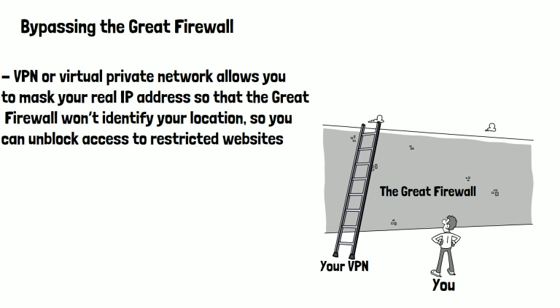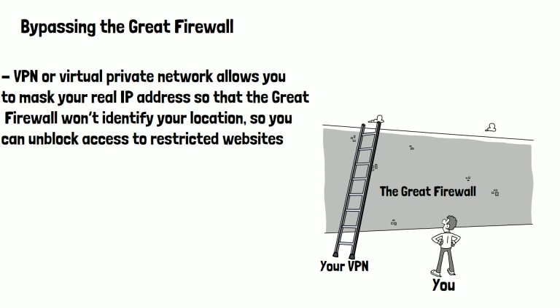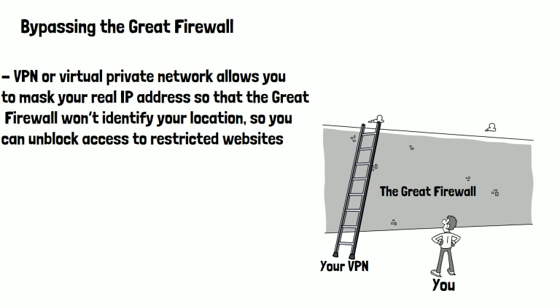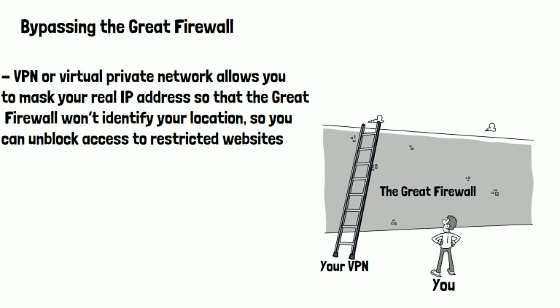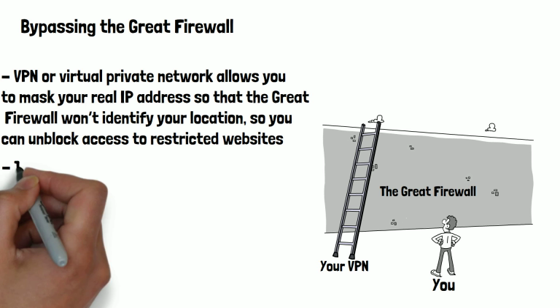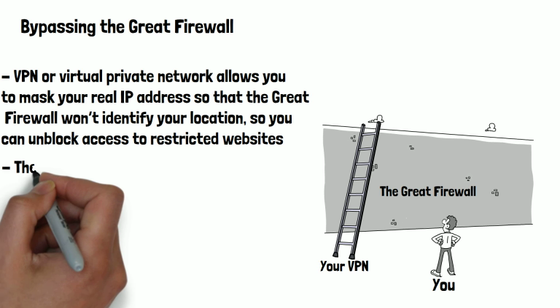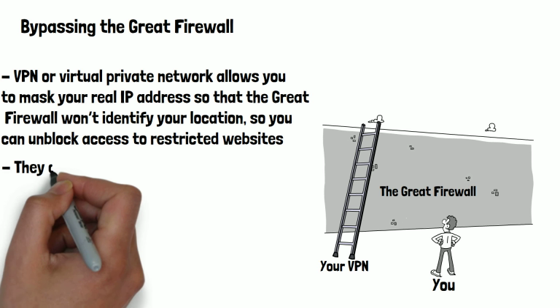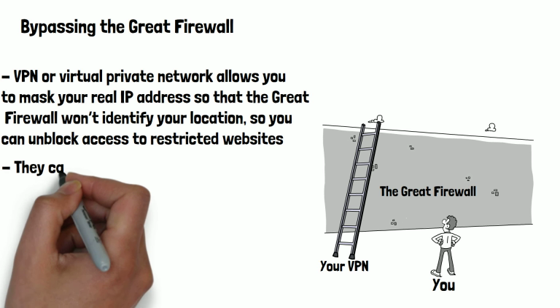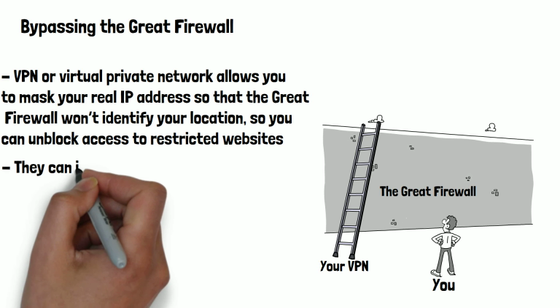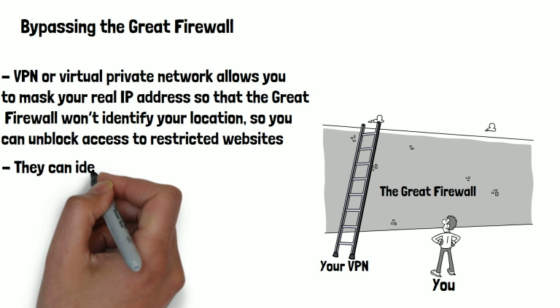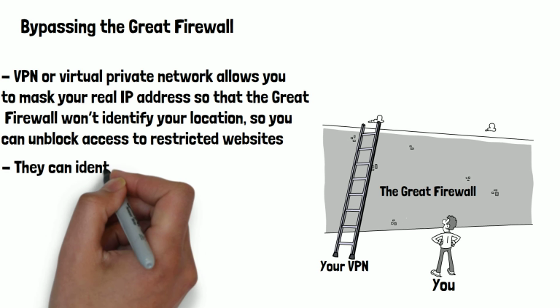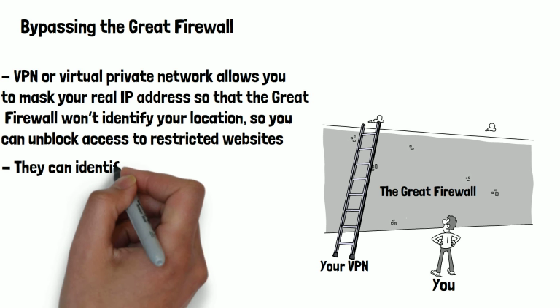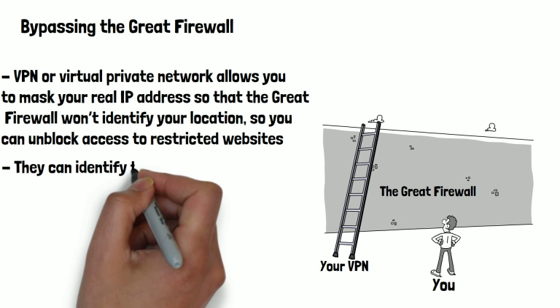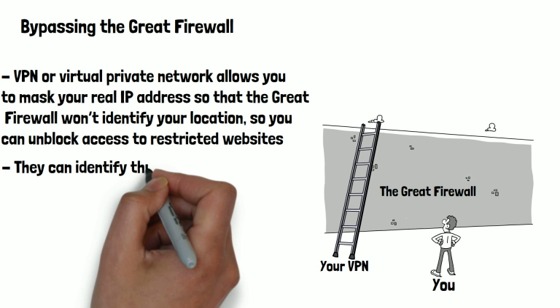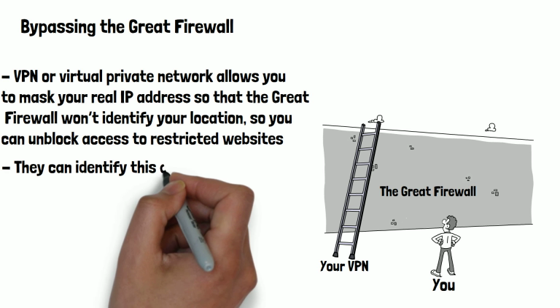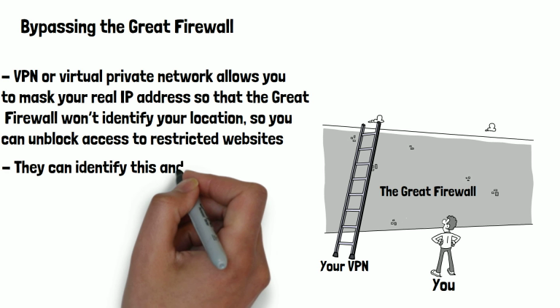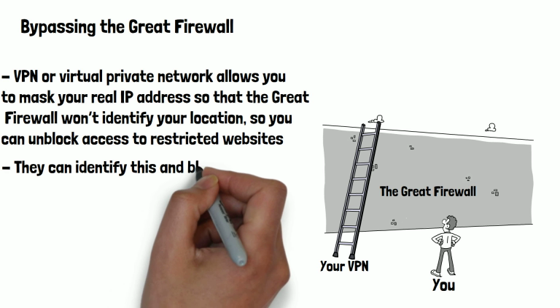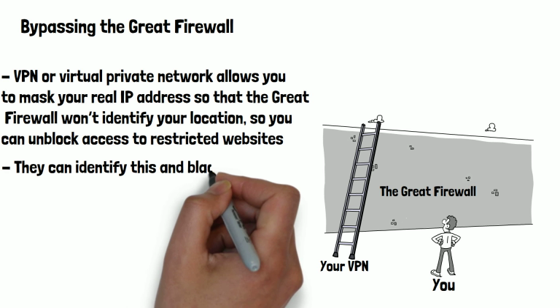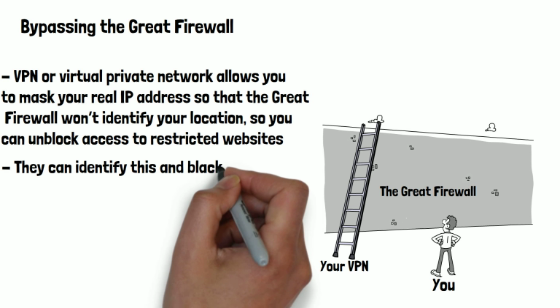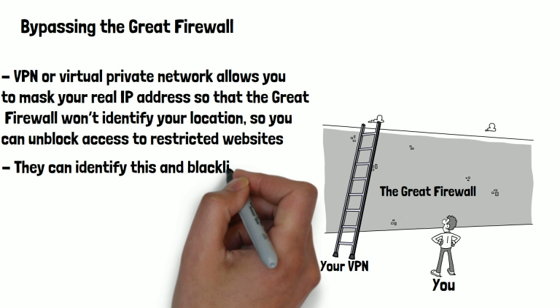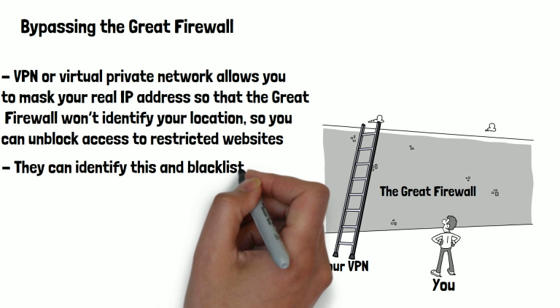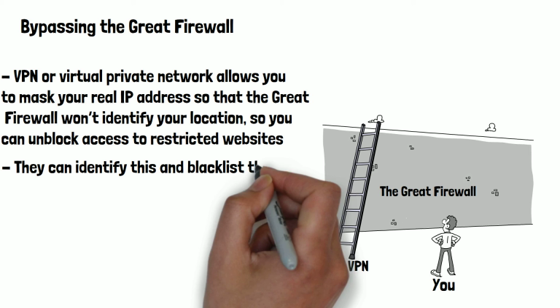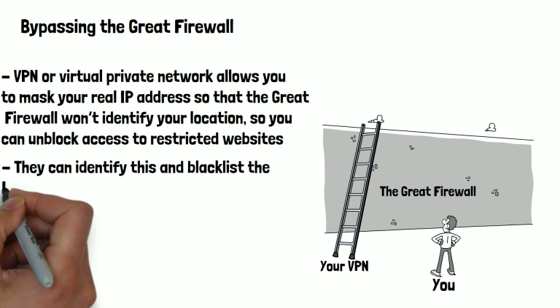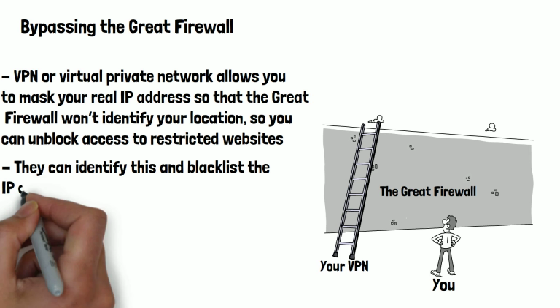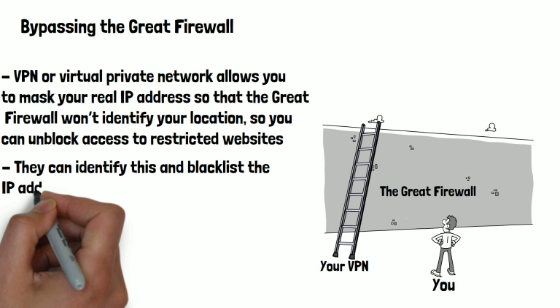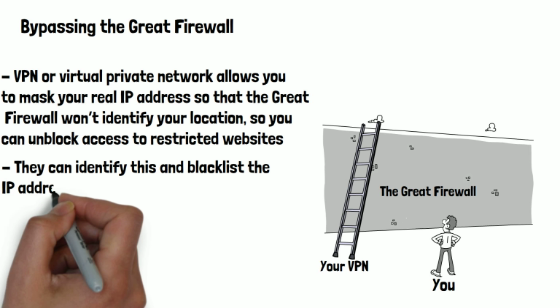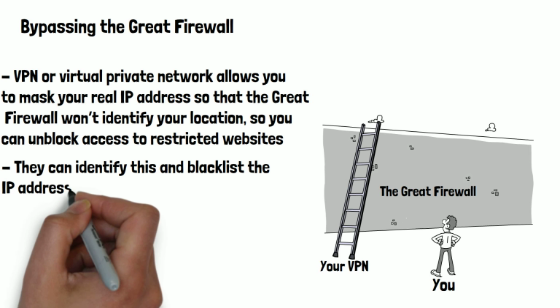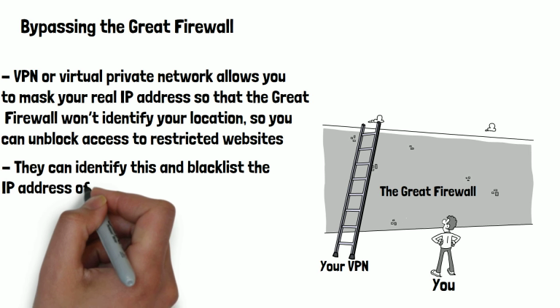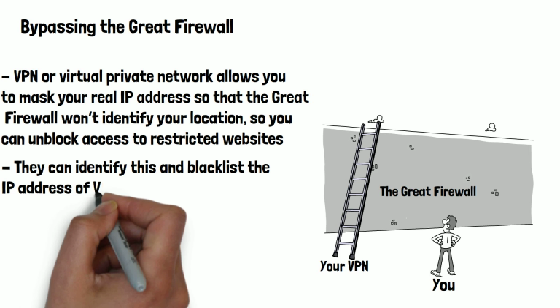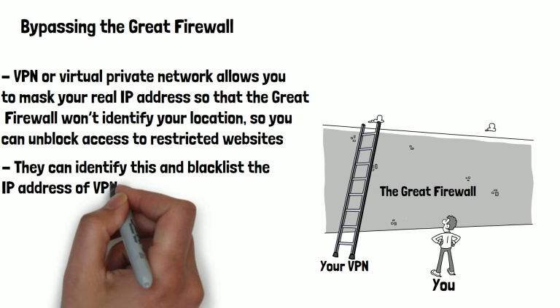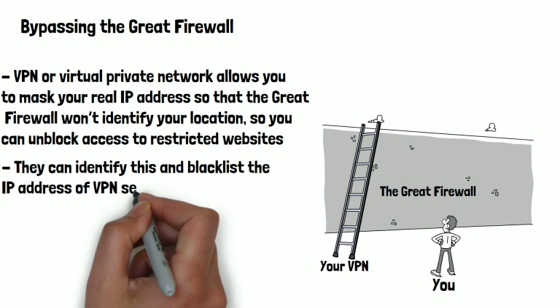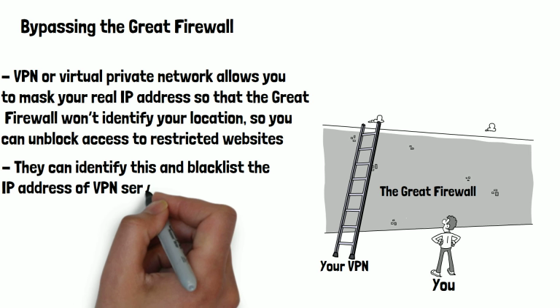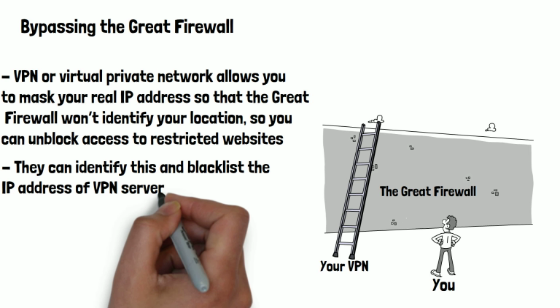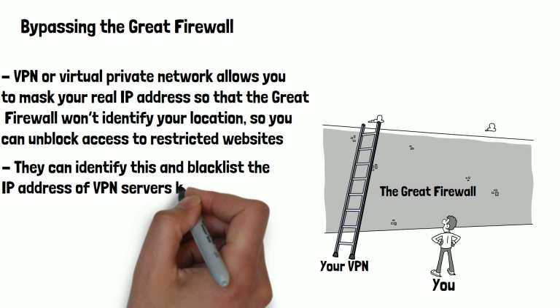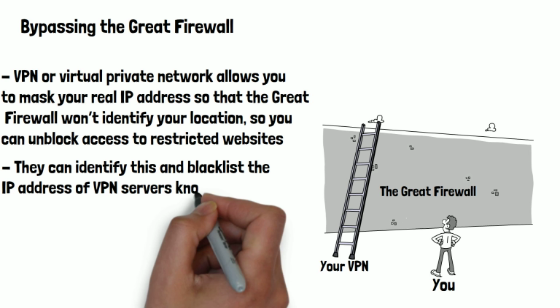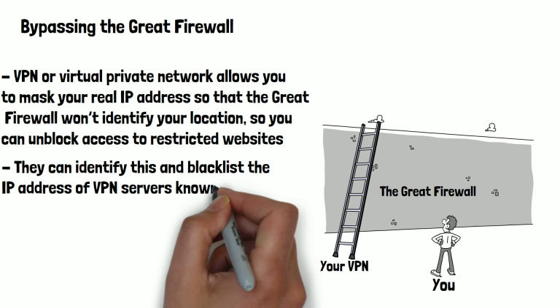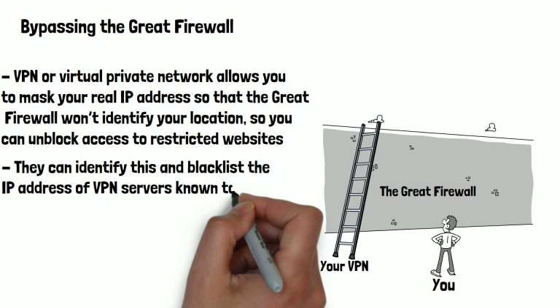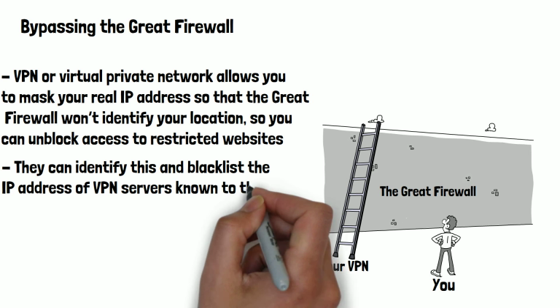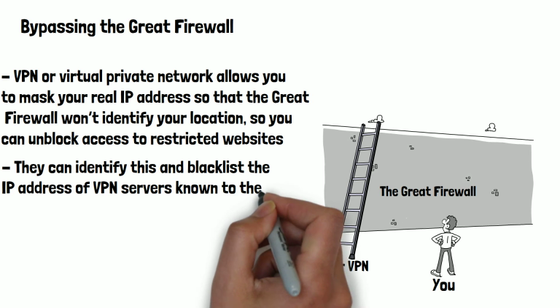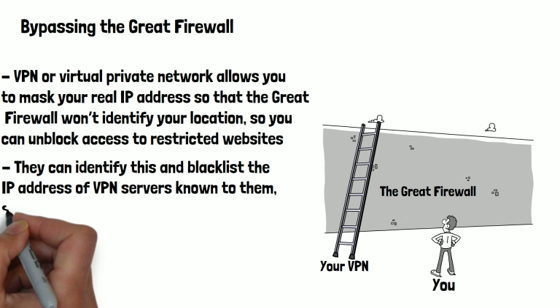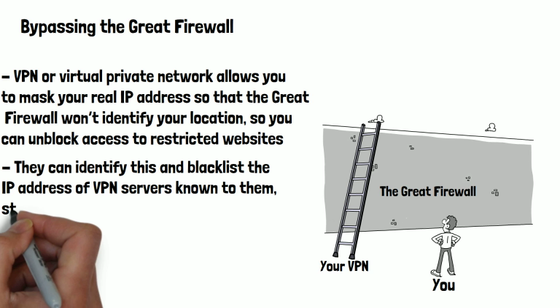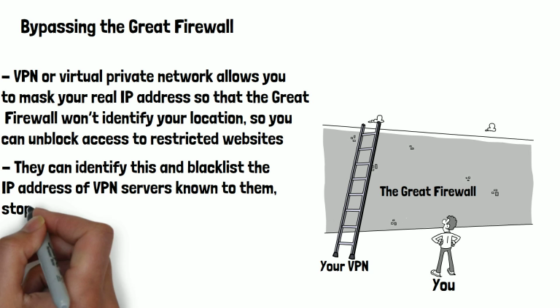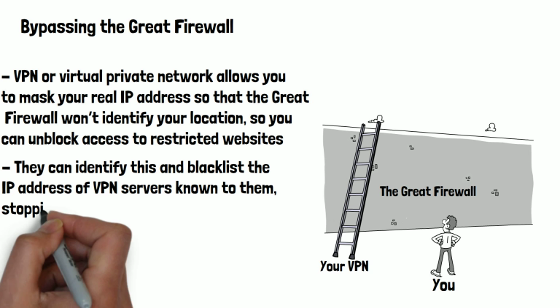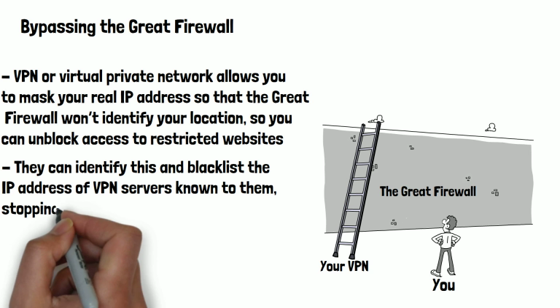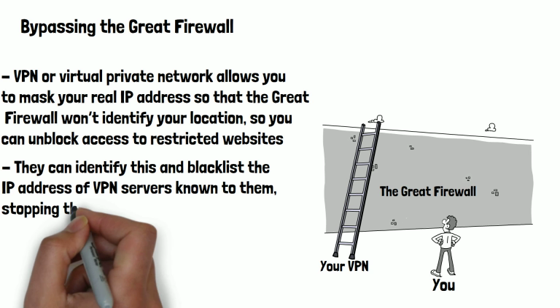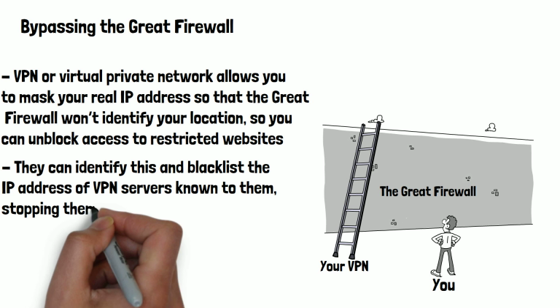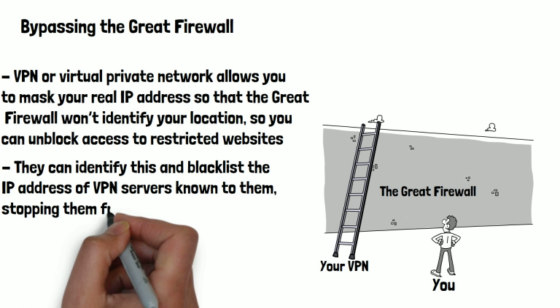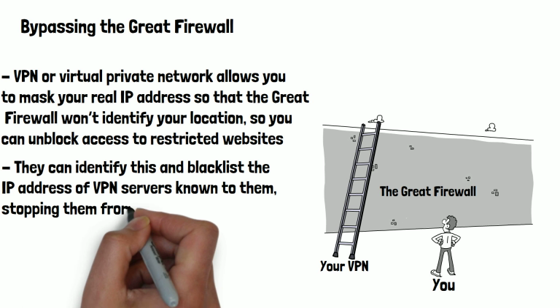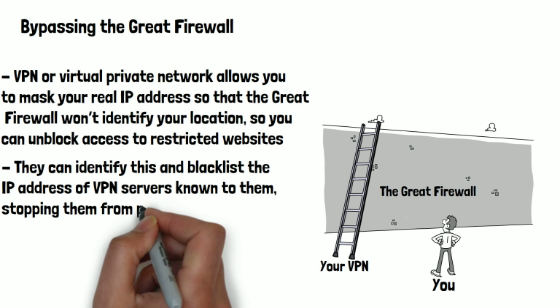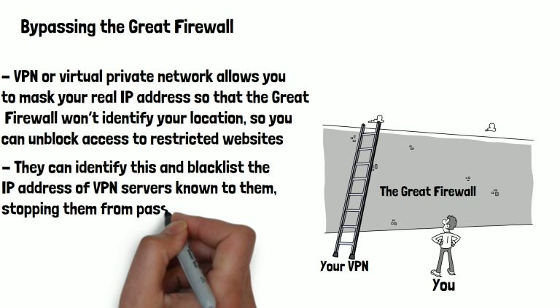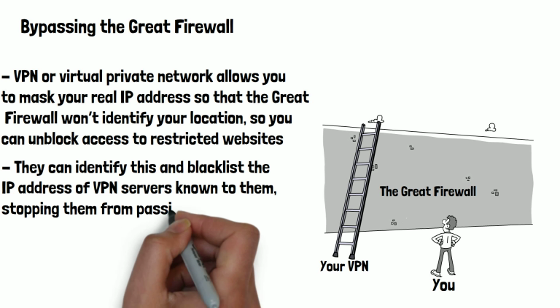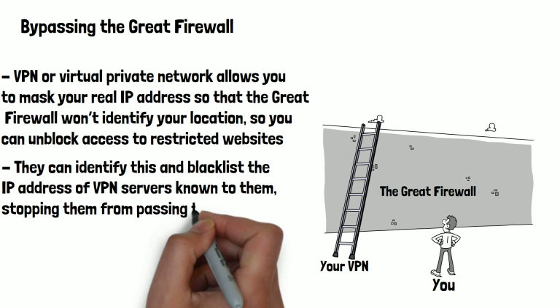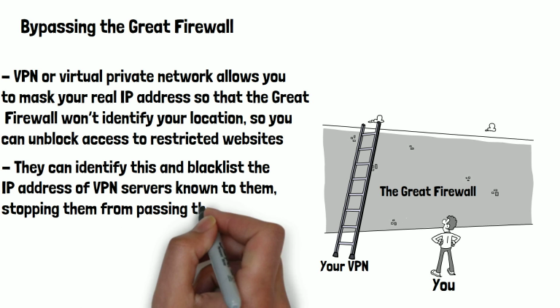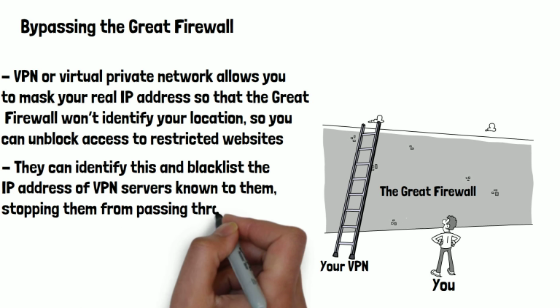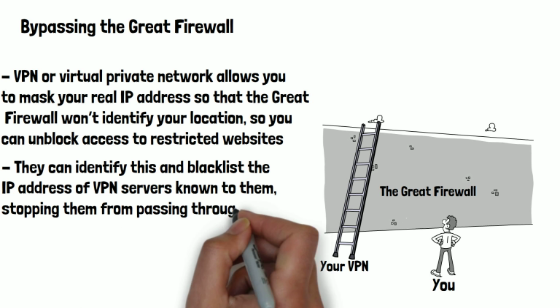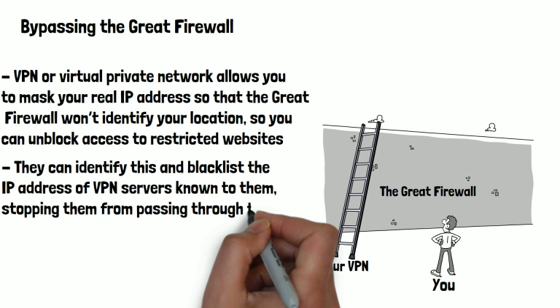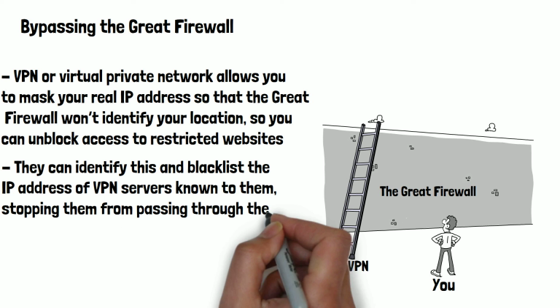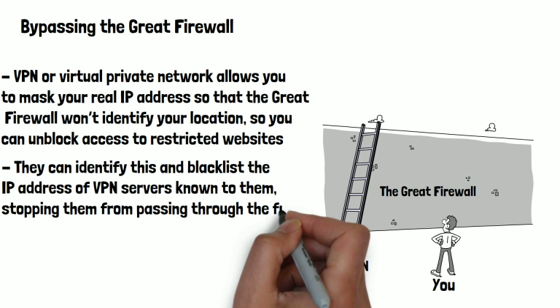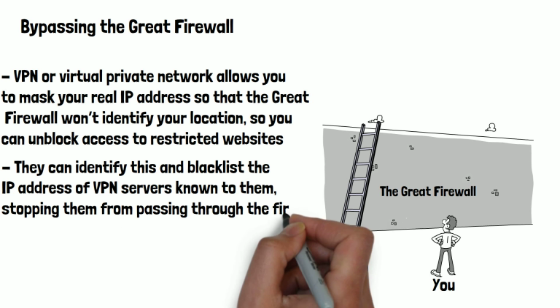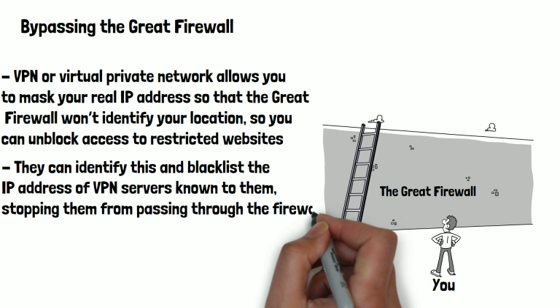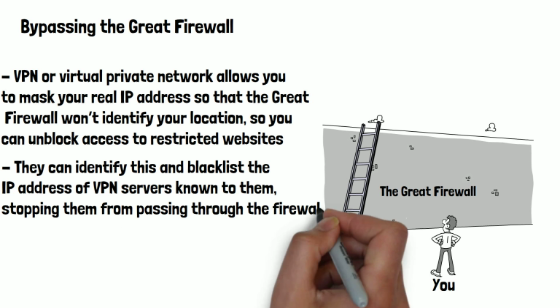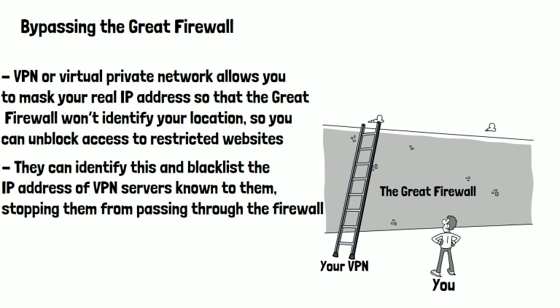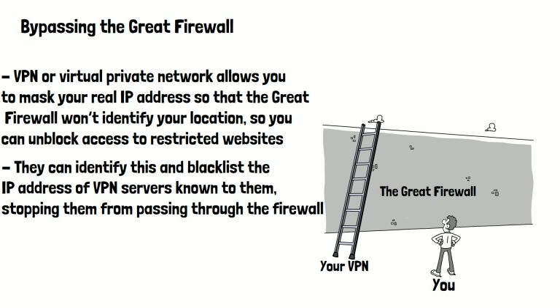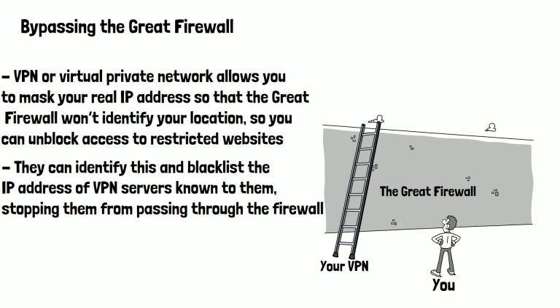They can identify this by blacklisting the IP addresses of VPN servers known to them, stopping traffic from passing through the firewall.